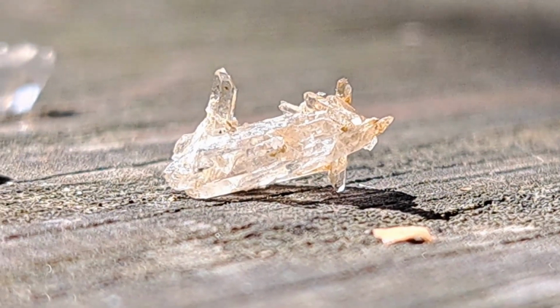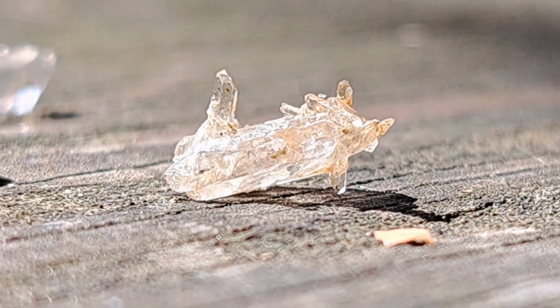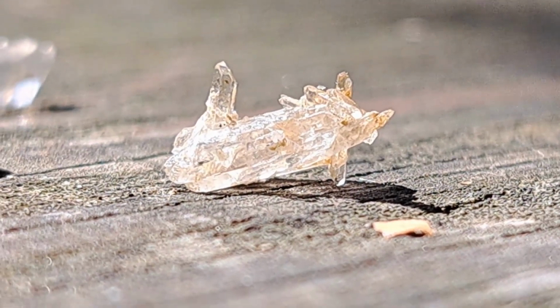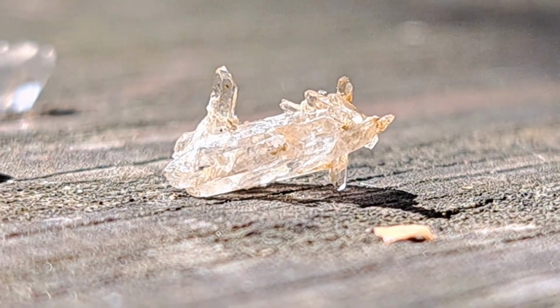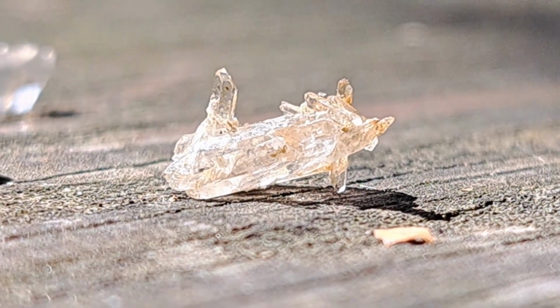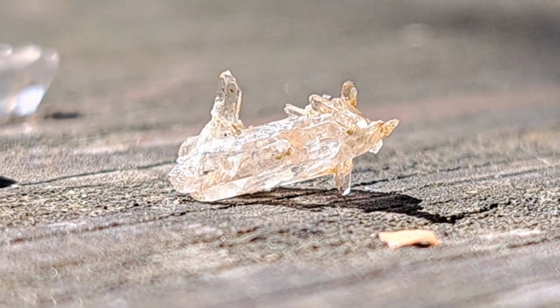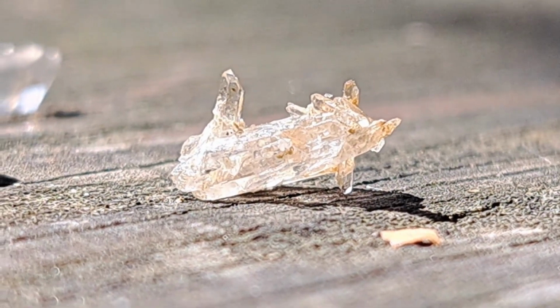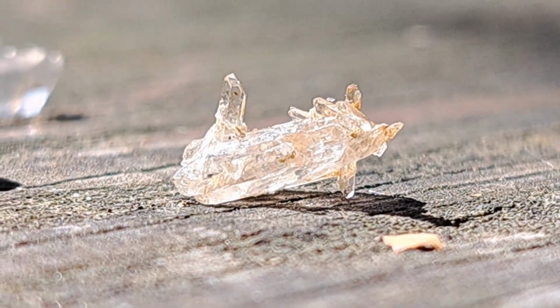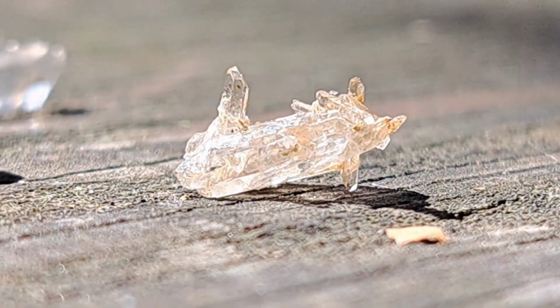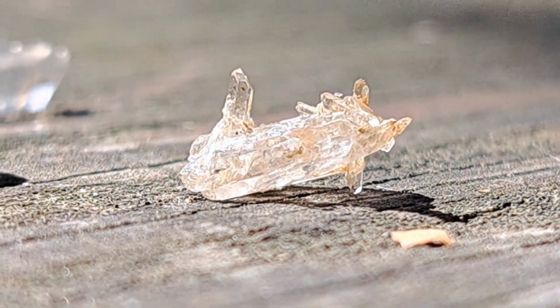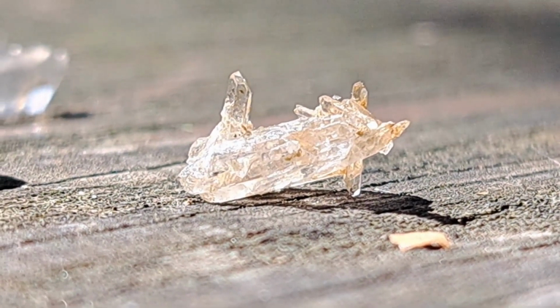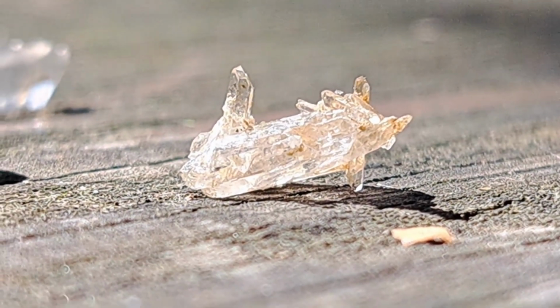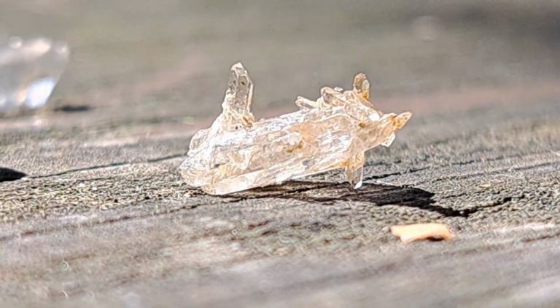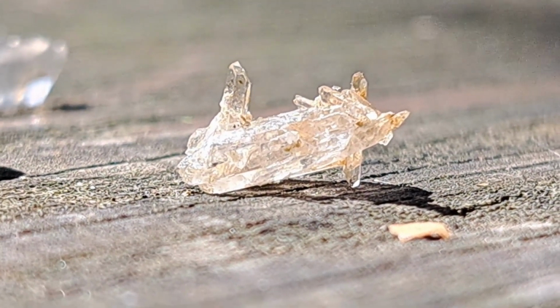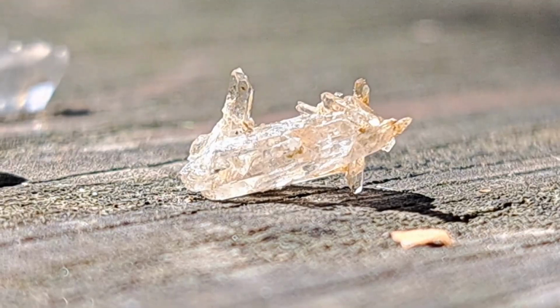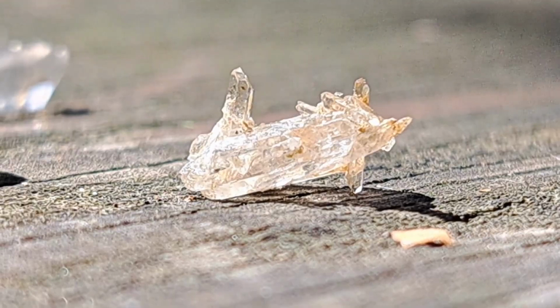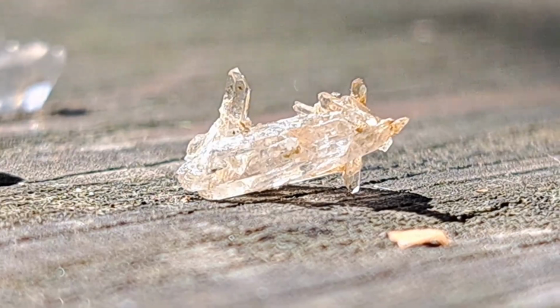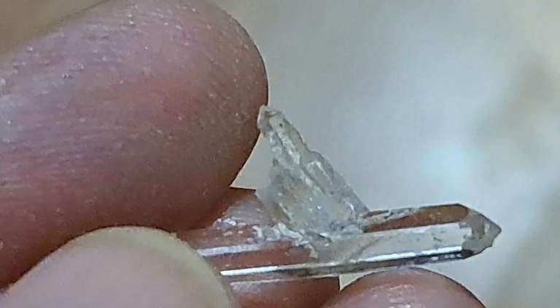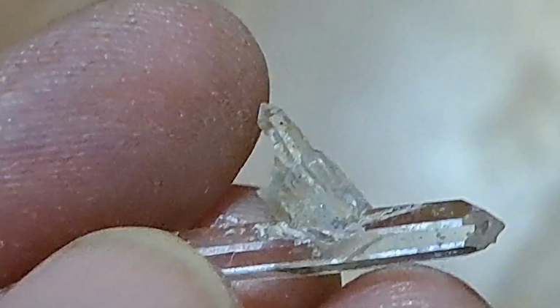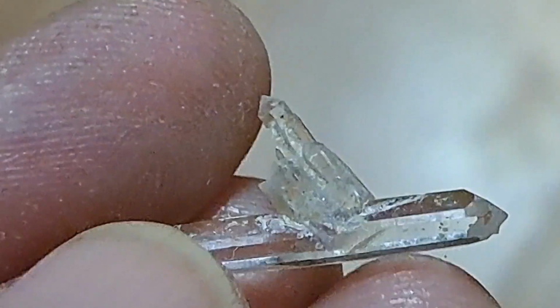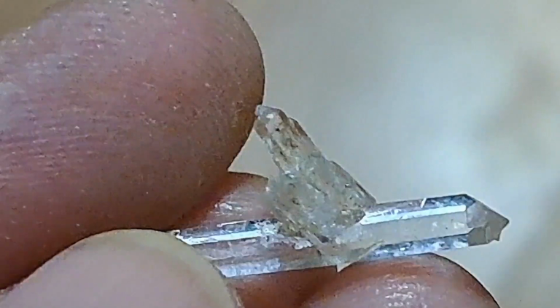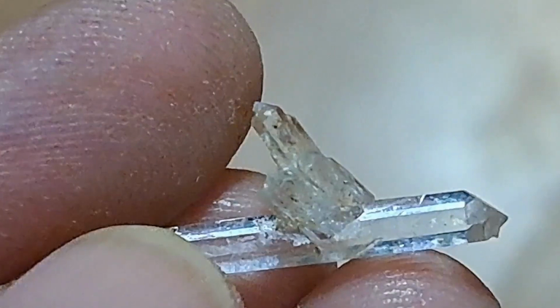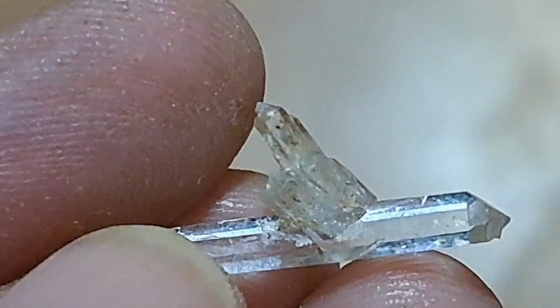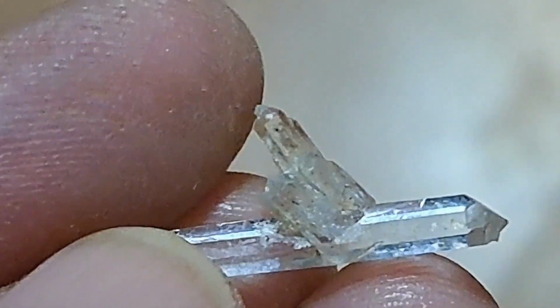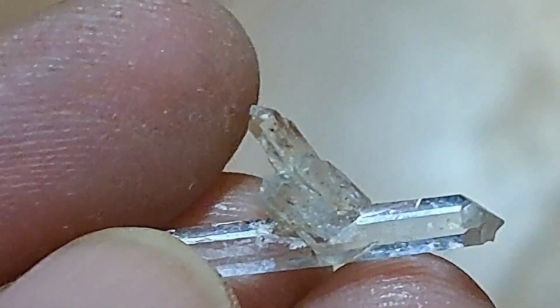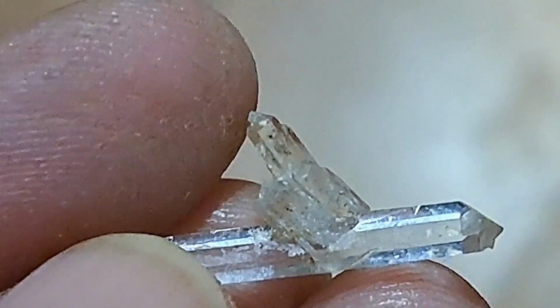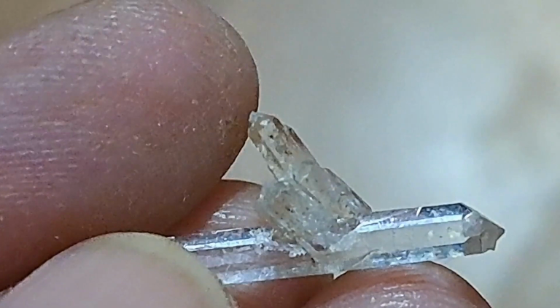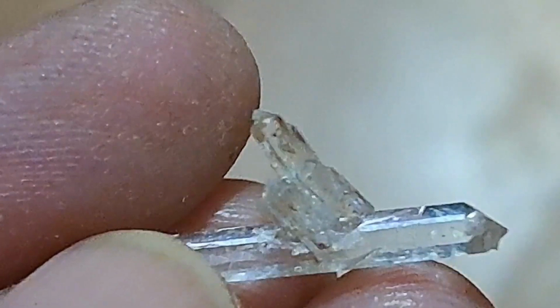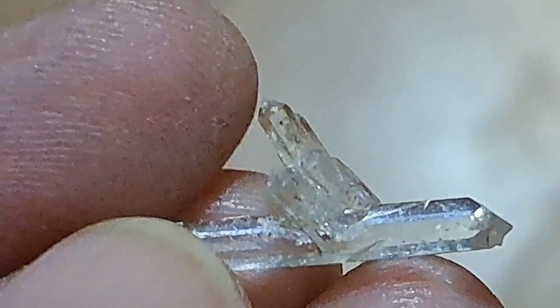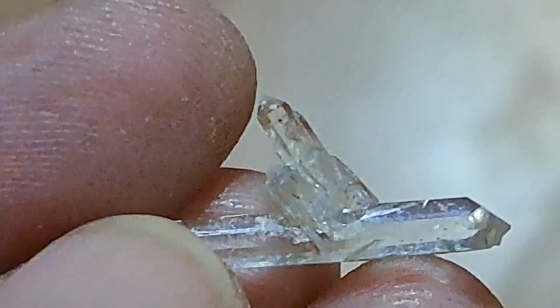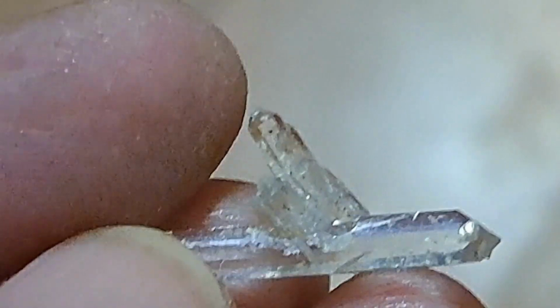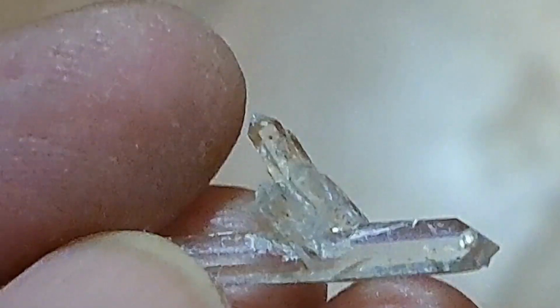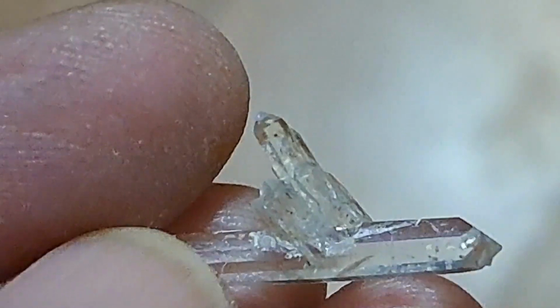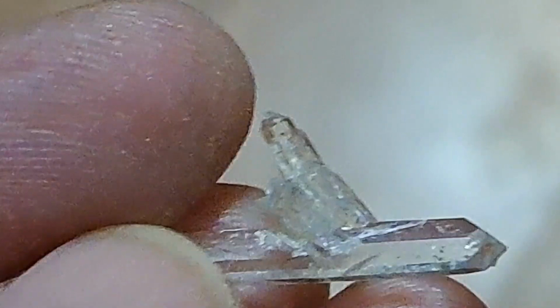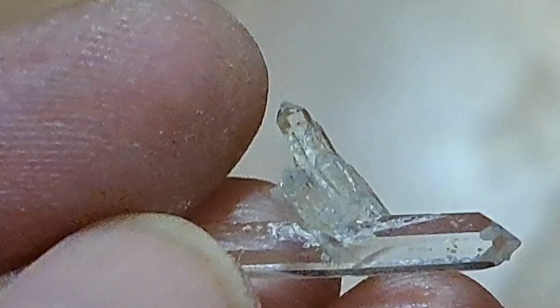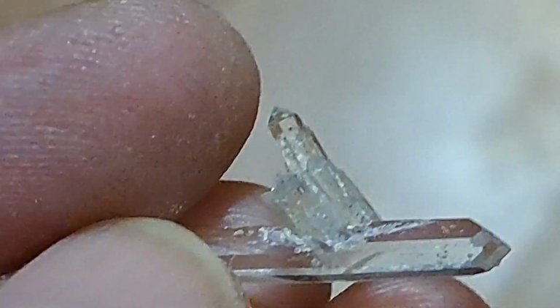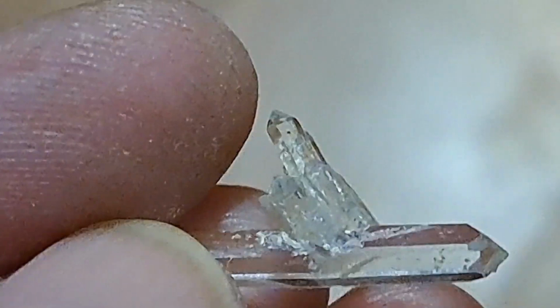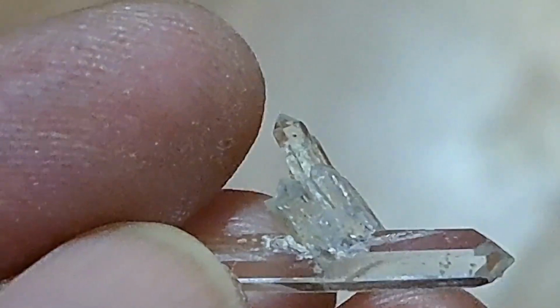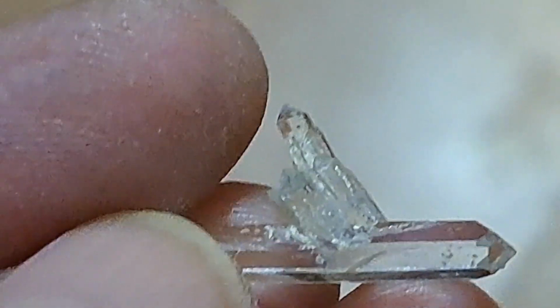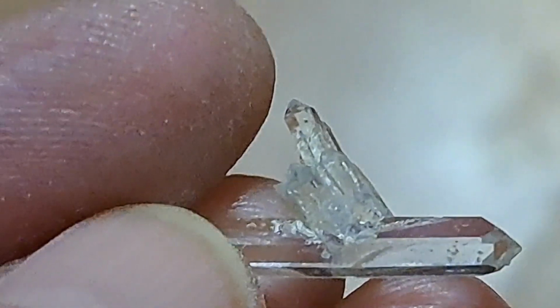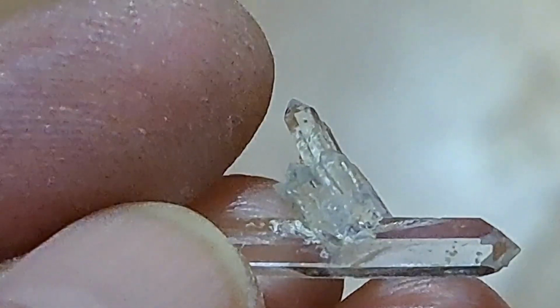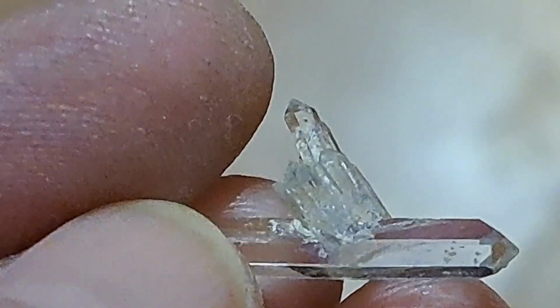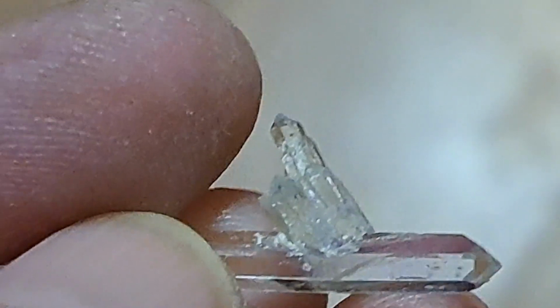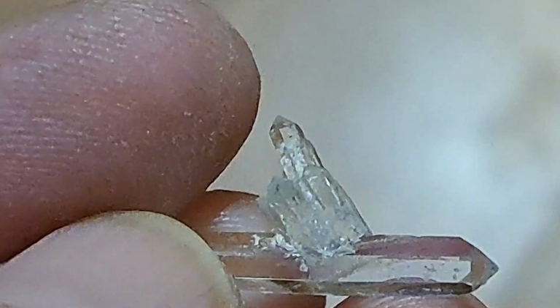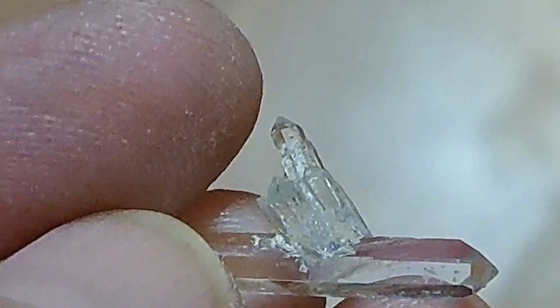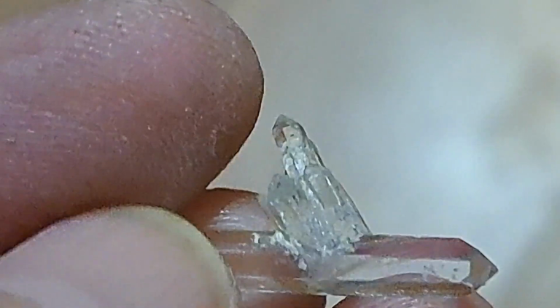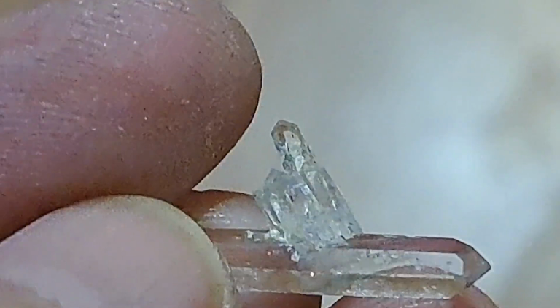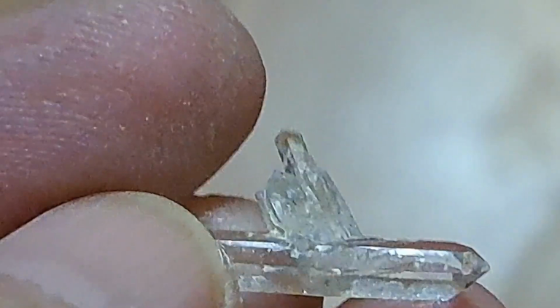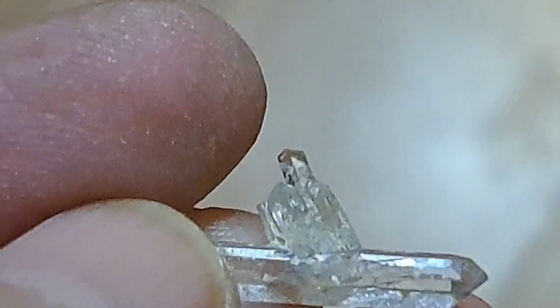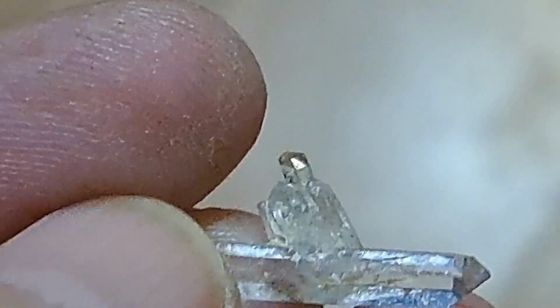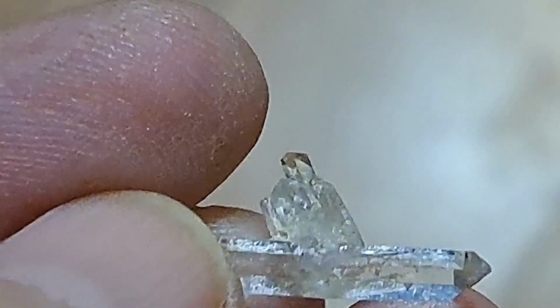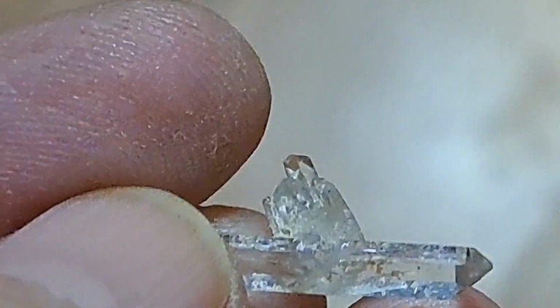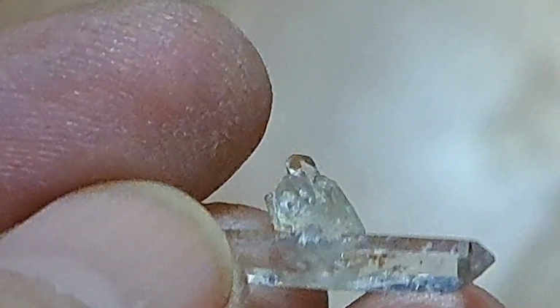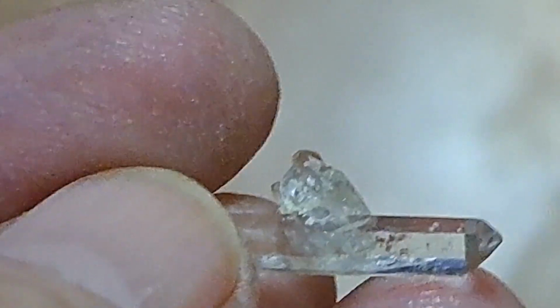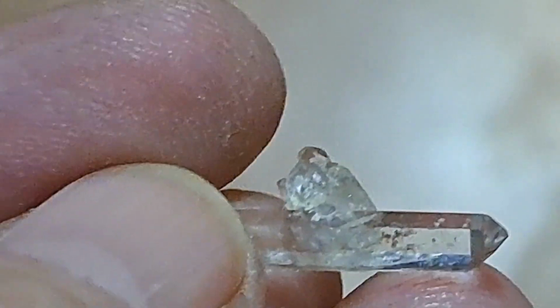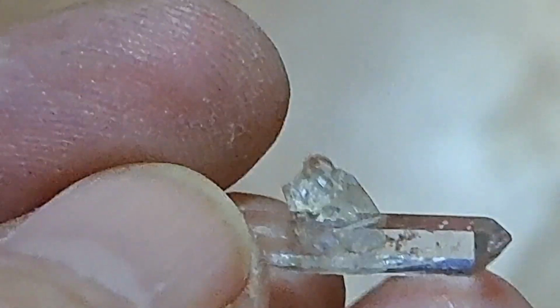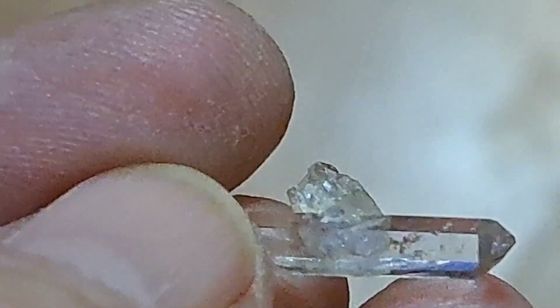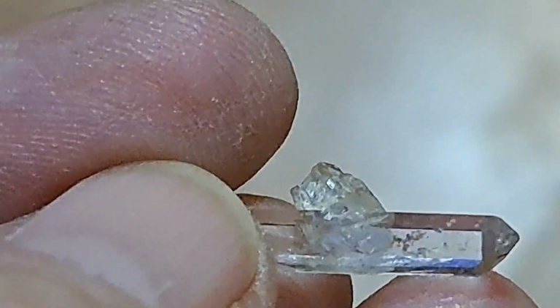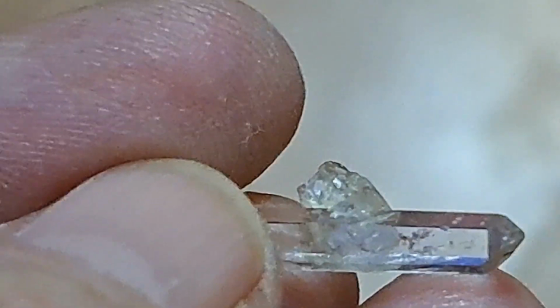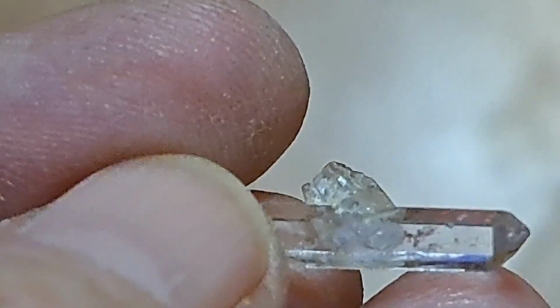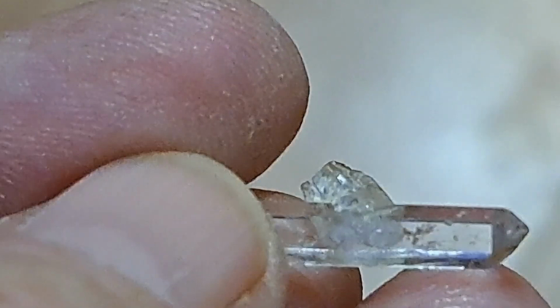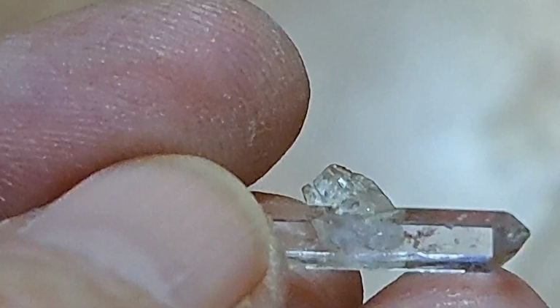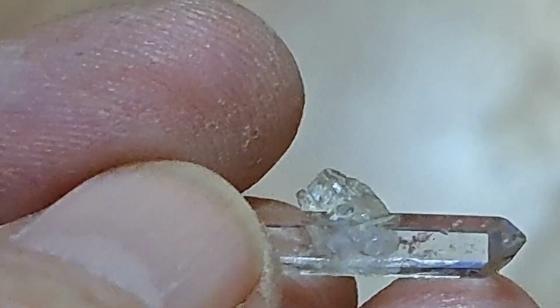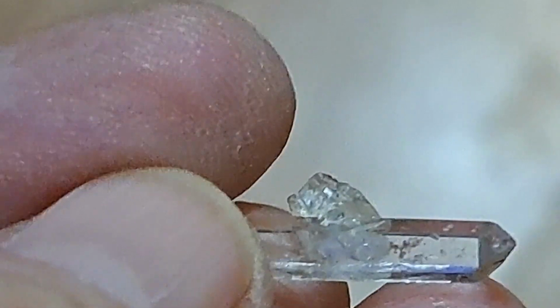These crystalline masterpieces are celebrated for their captivating clarity, intricate beauty, and notably, double terminations.